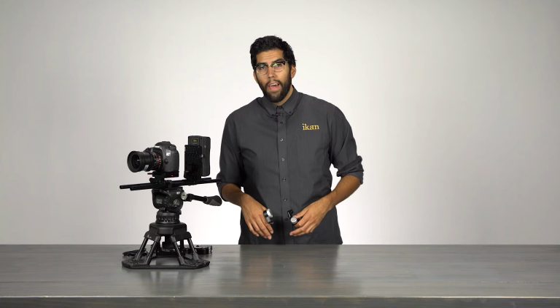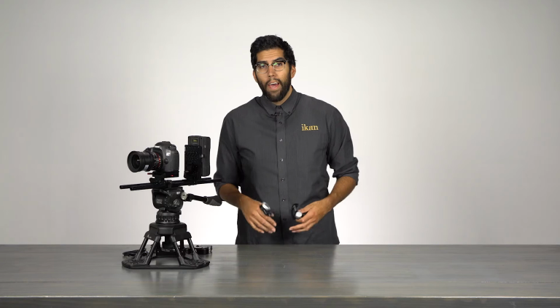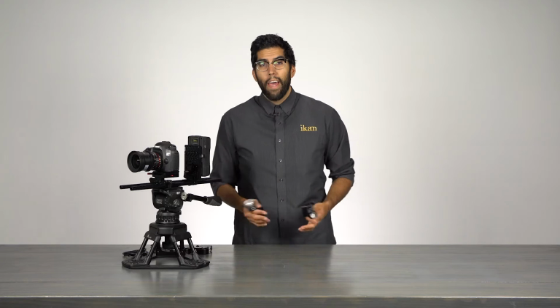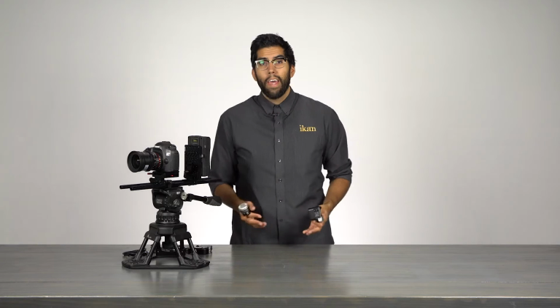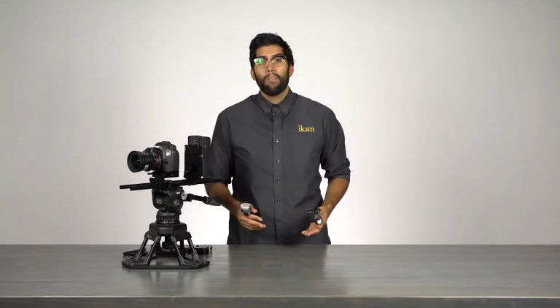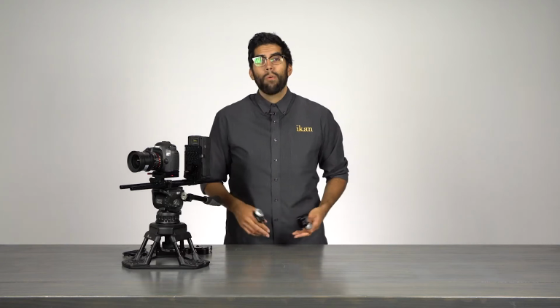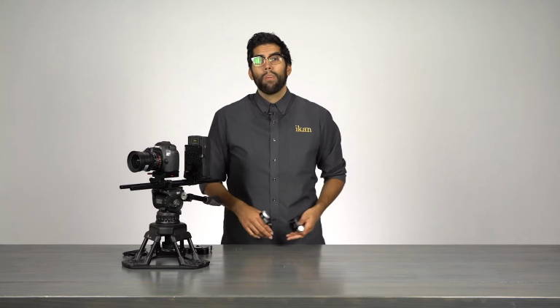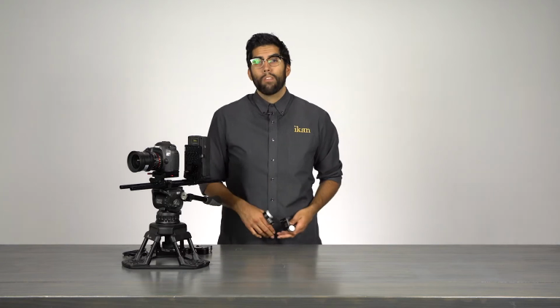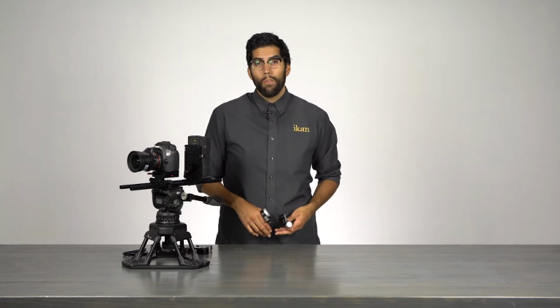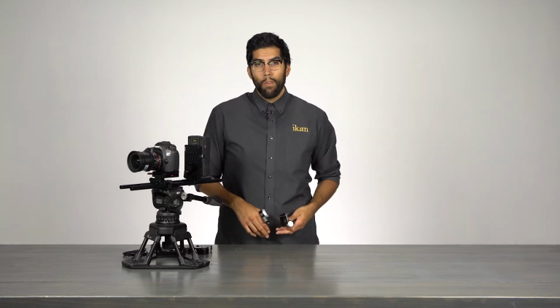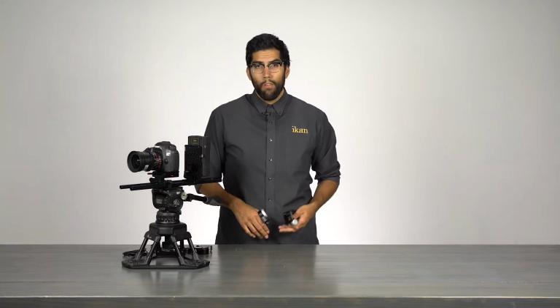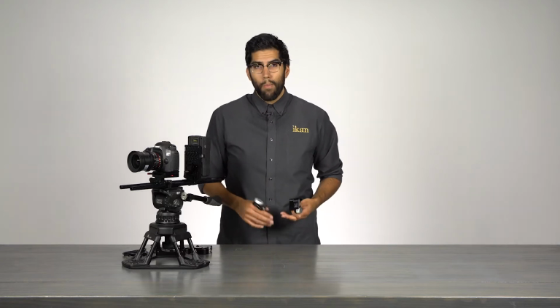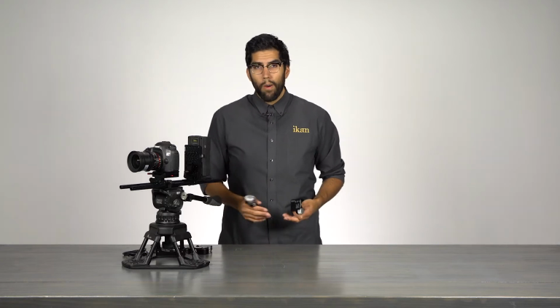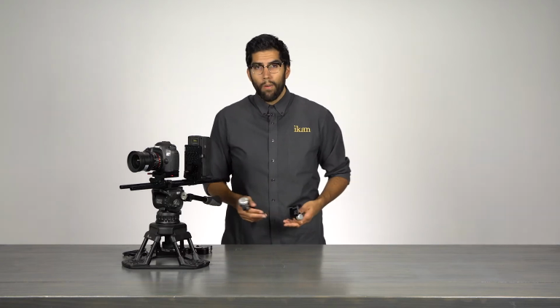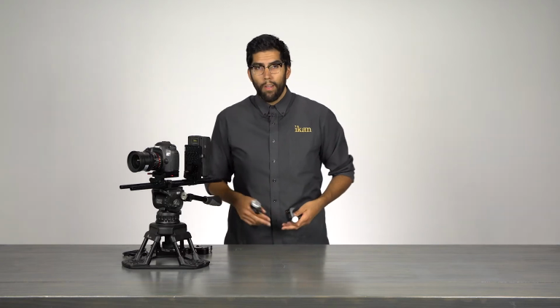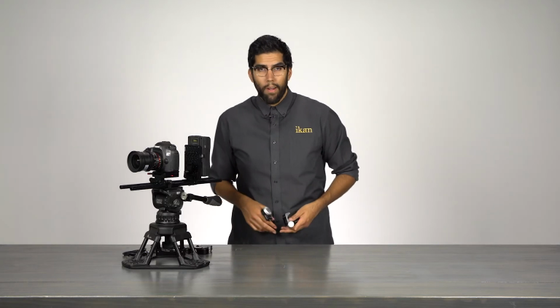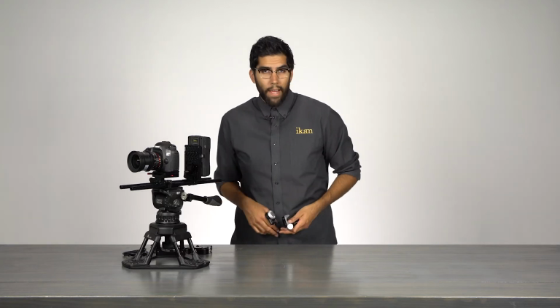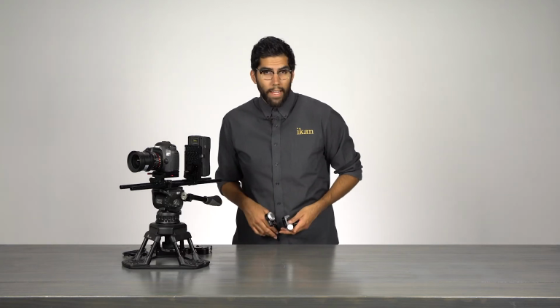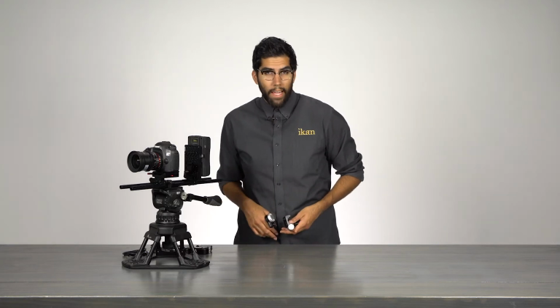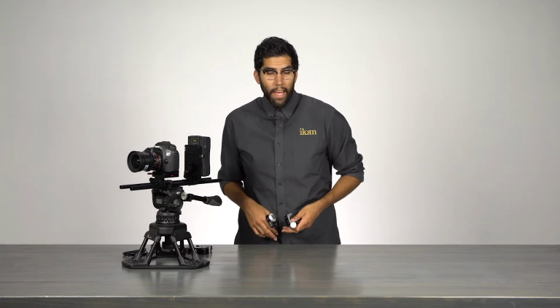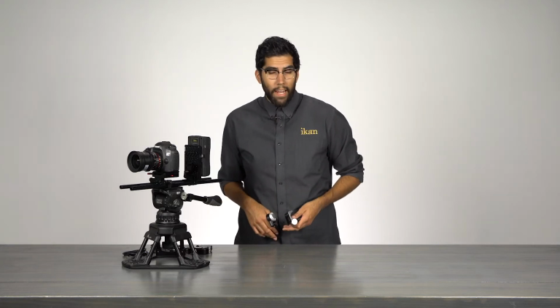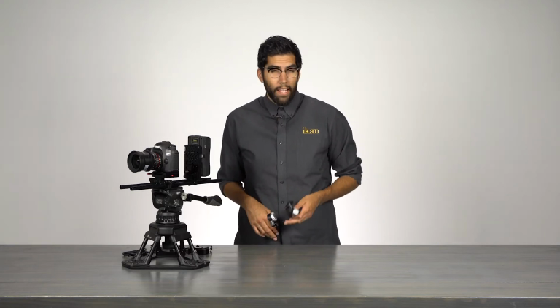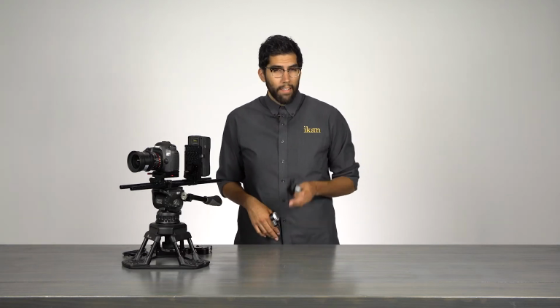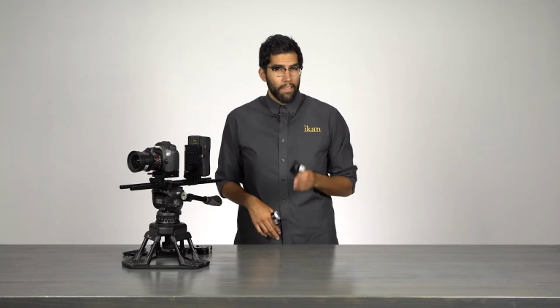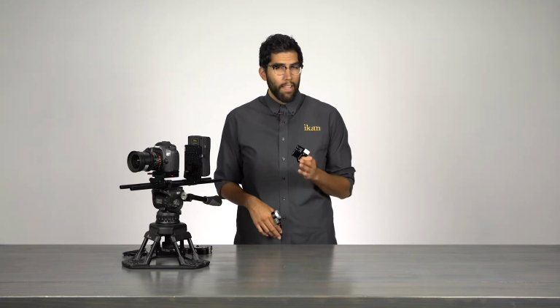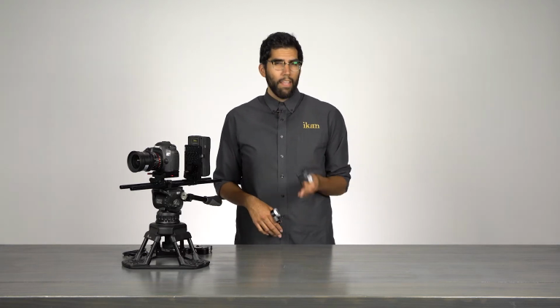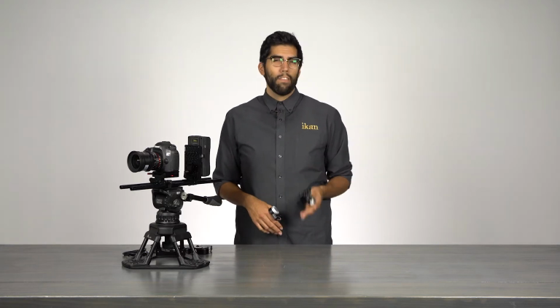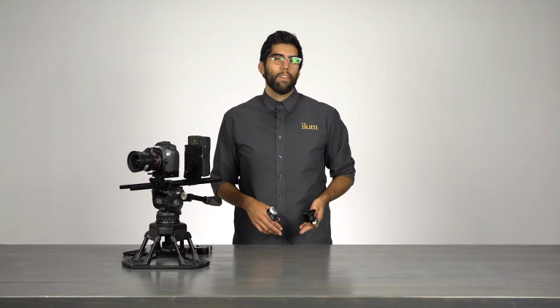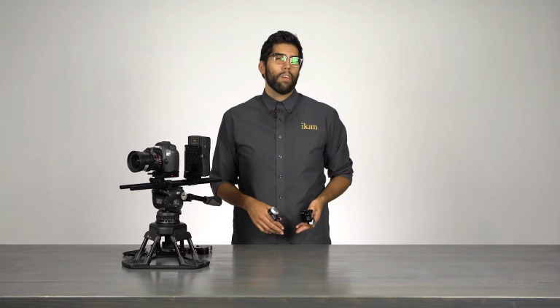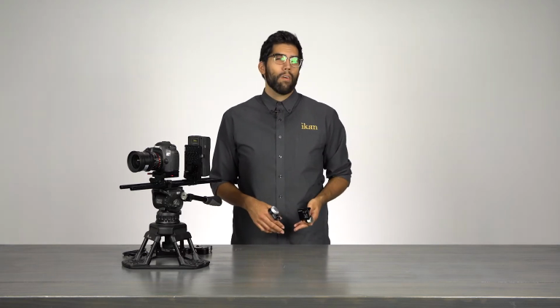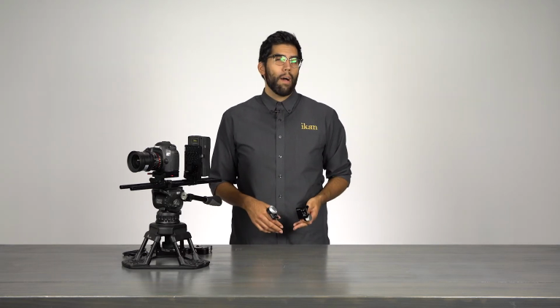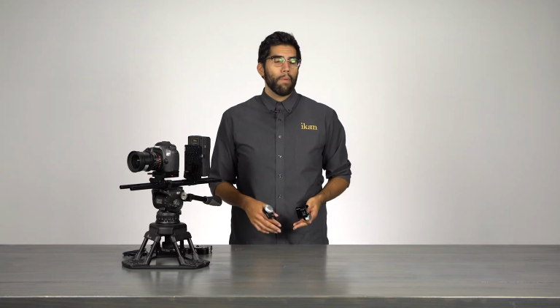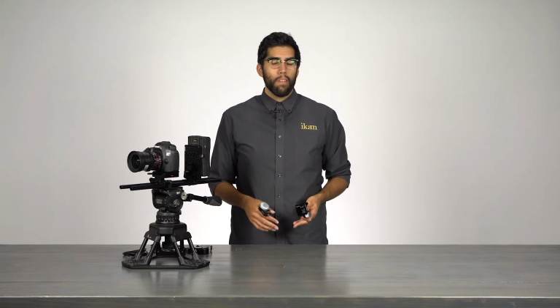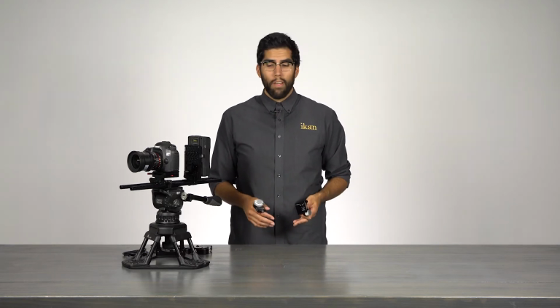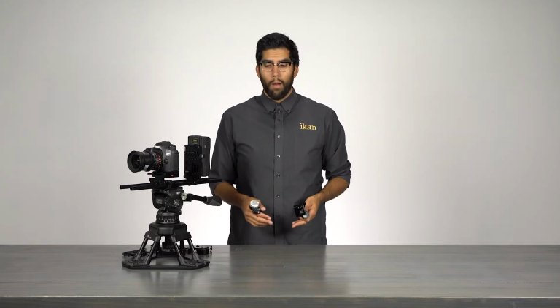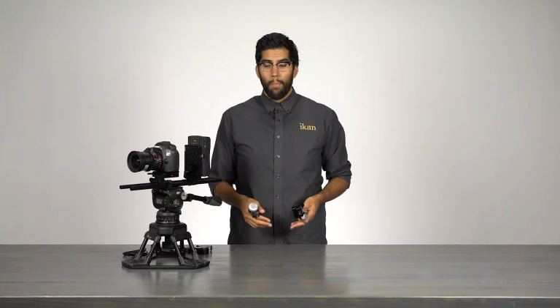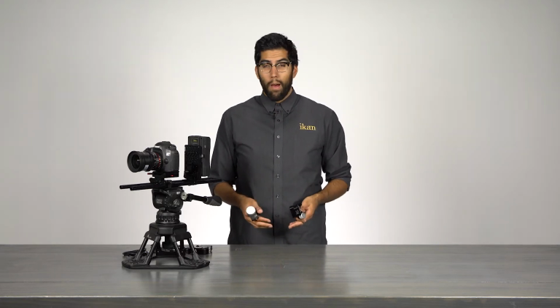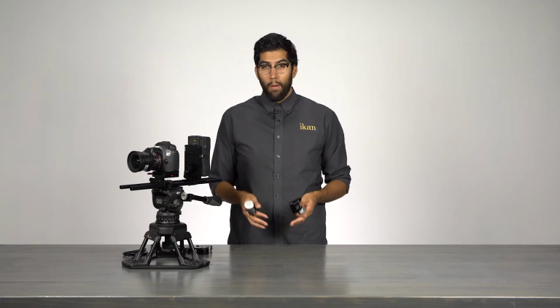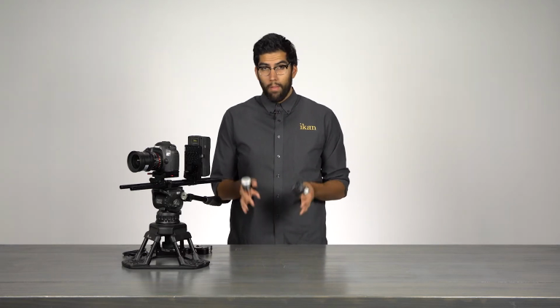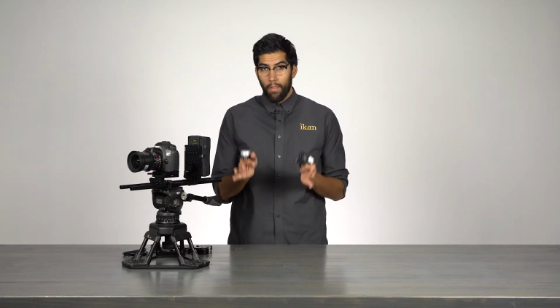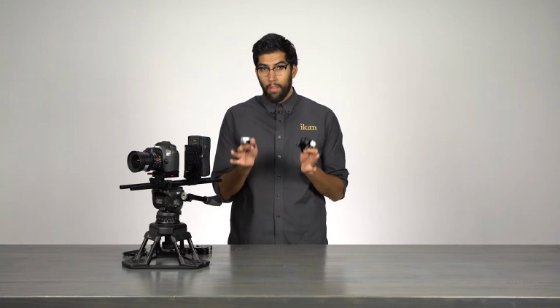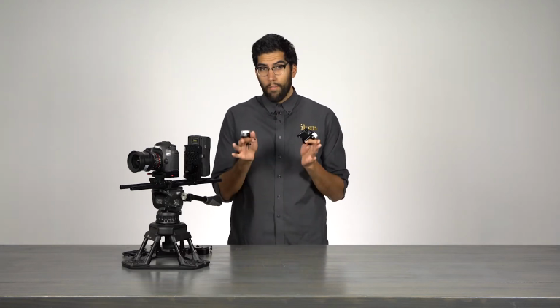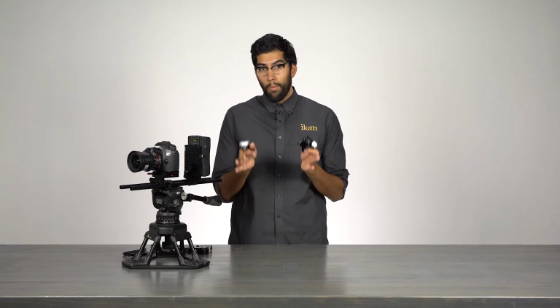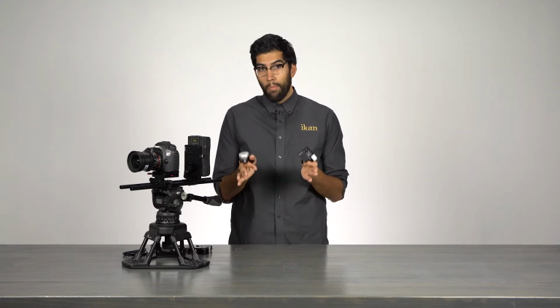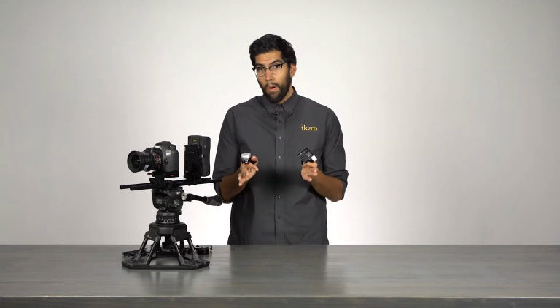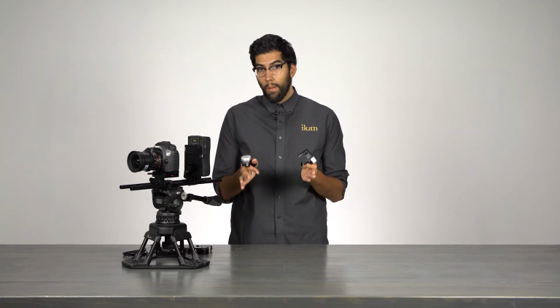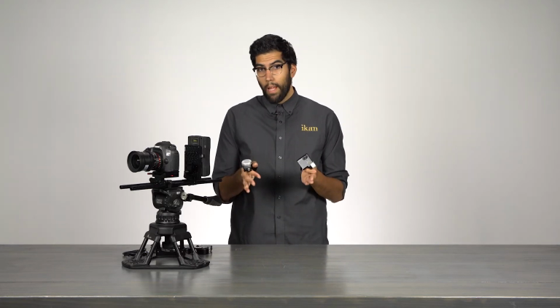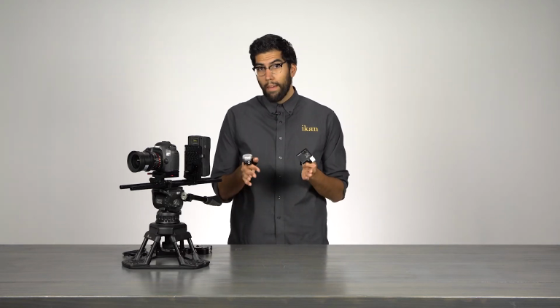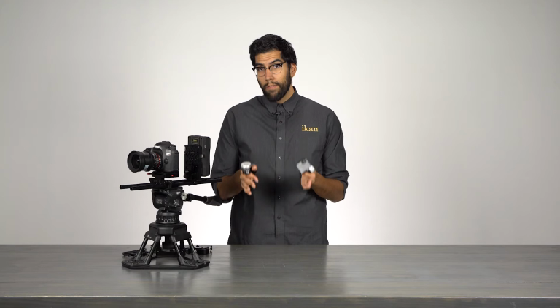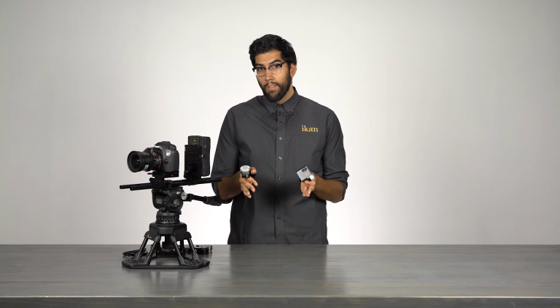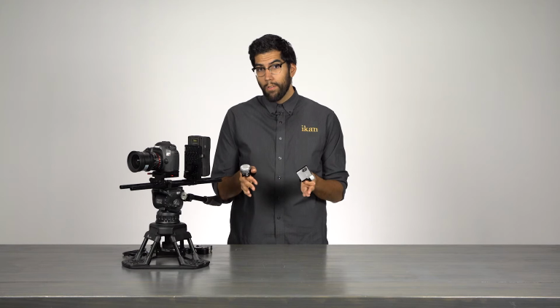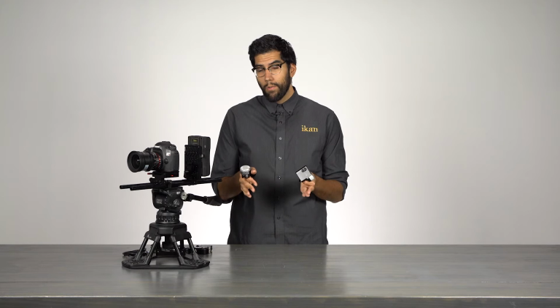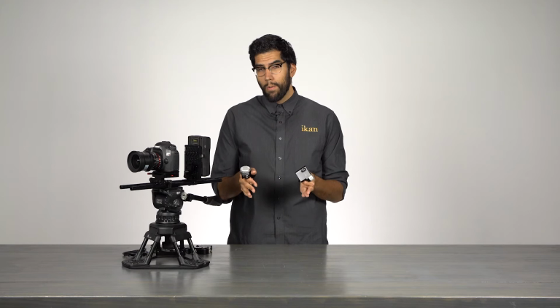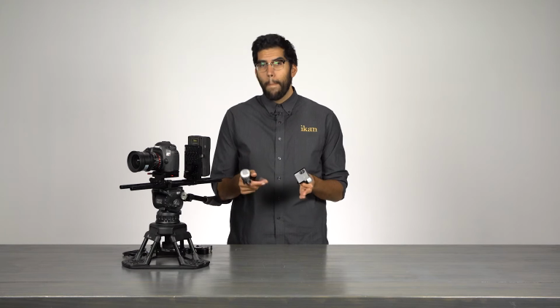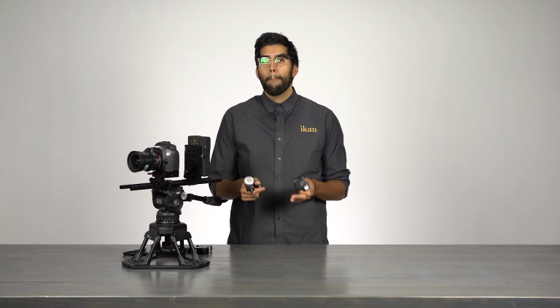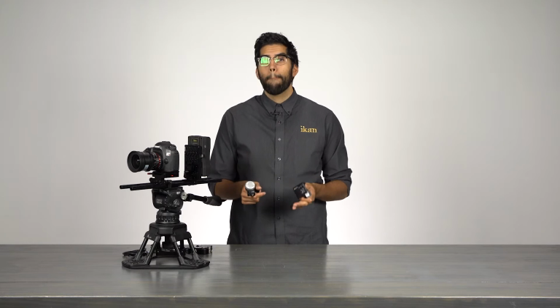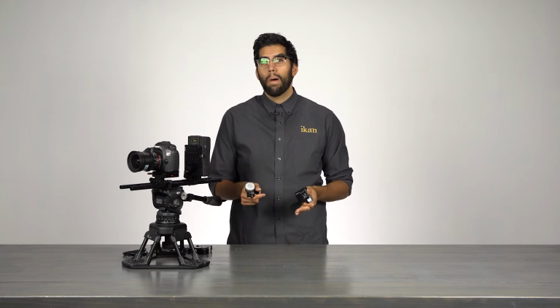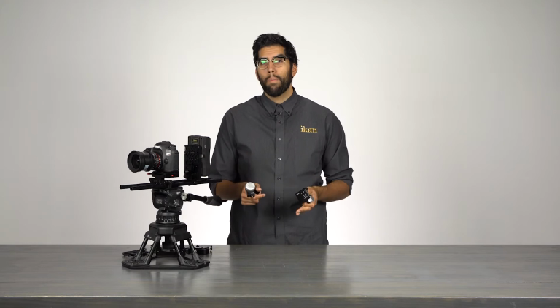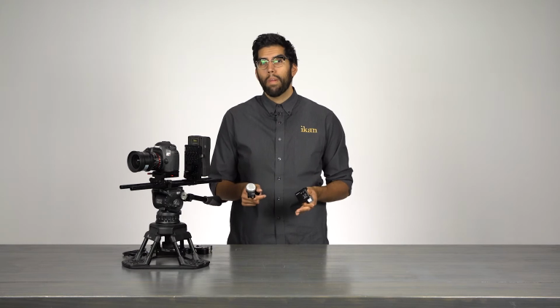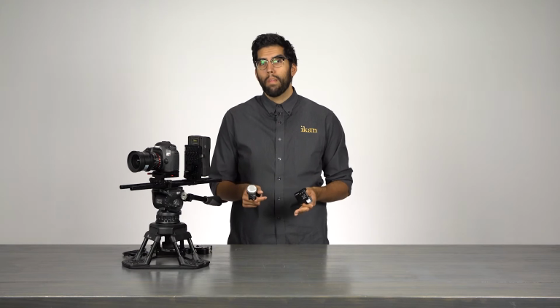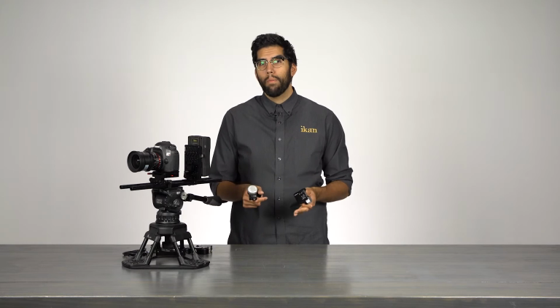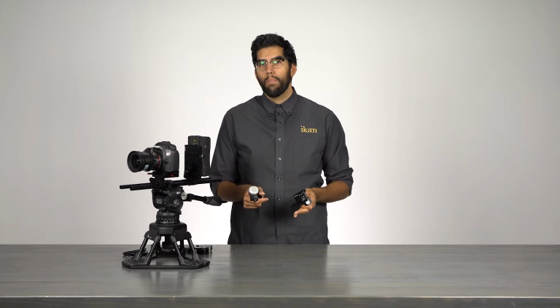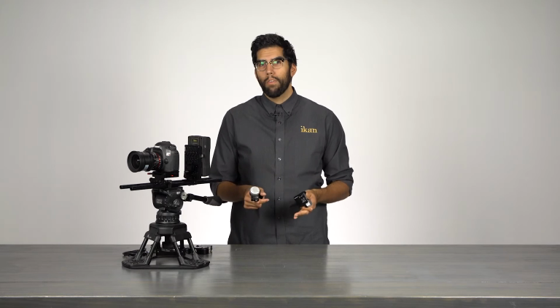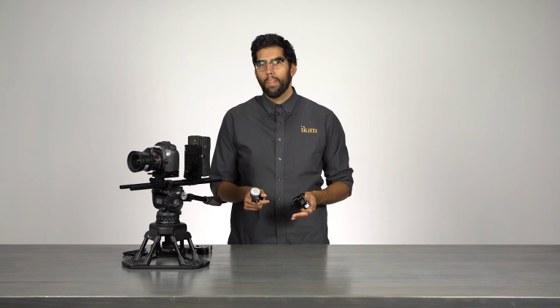Hey everyone, it's Puyo Ramon here at ICANN. In today's video I'm going to talk about the Remote Live 2 by PDMV.